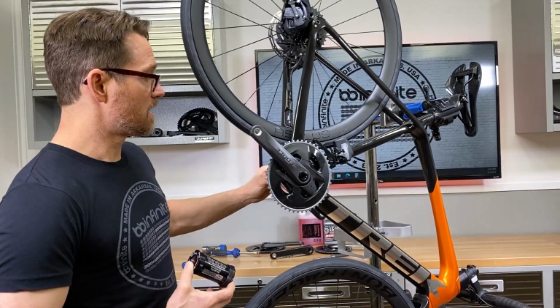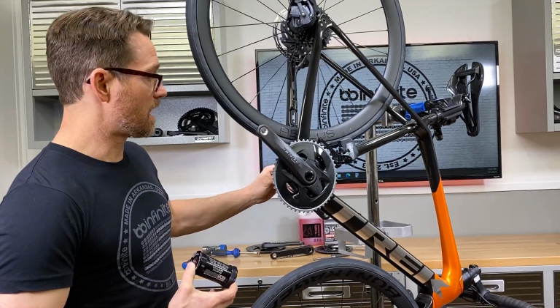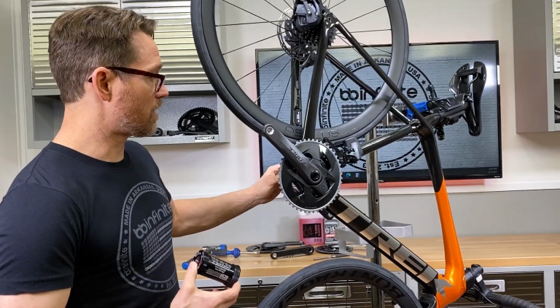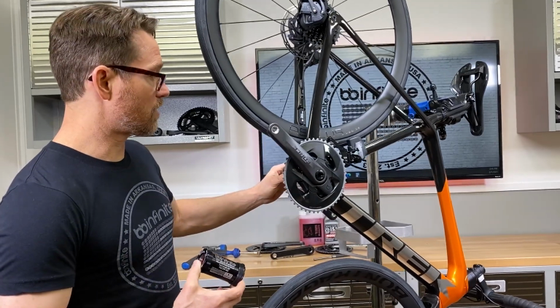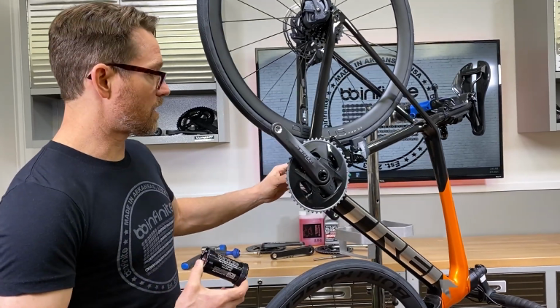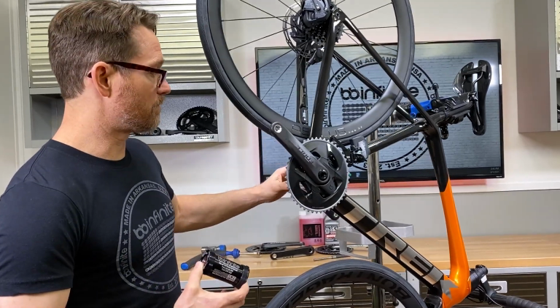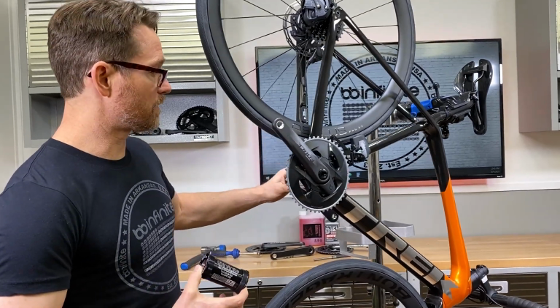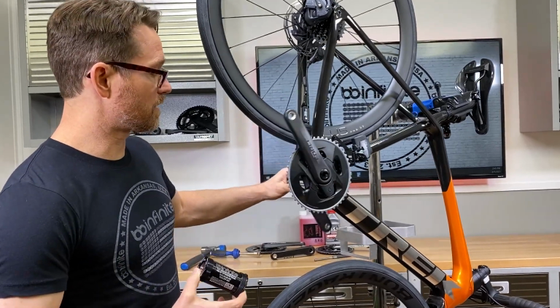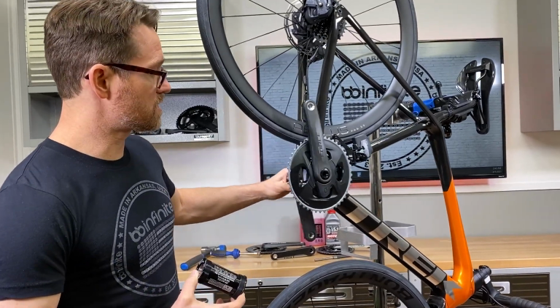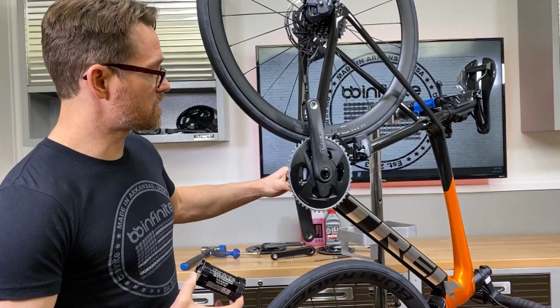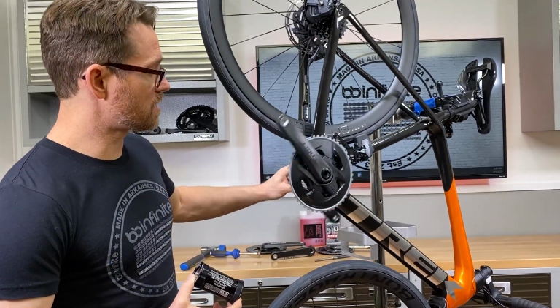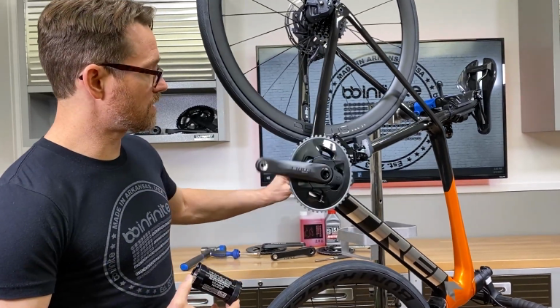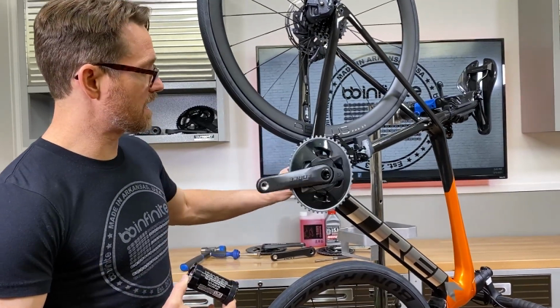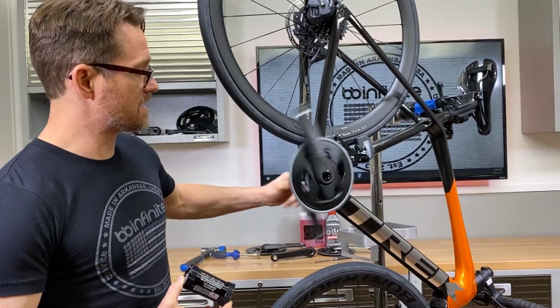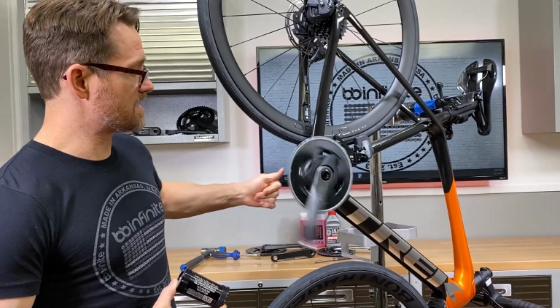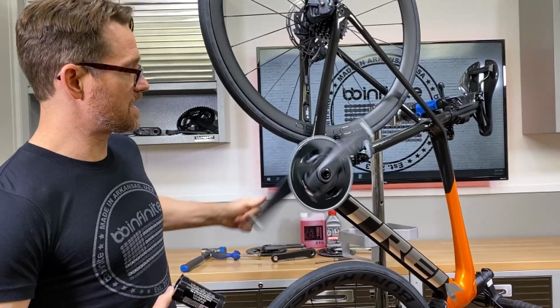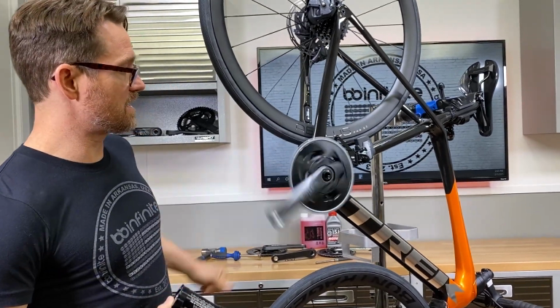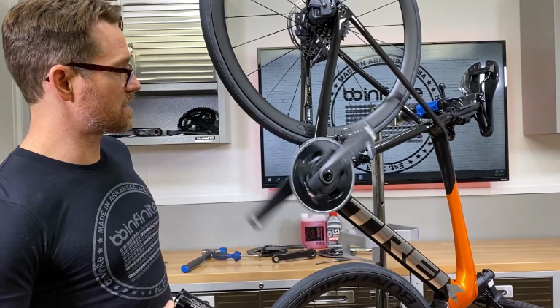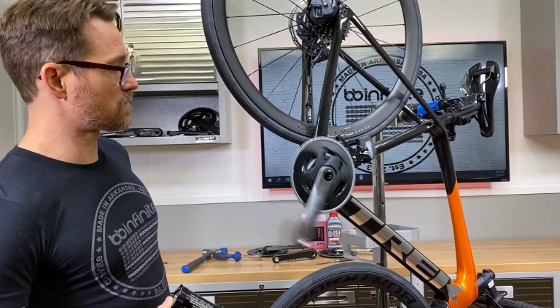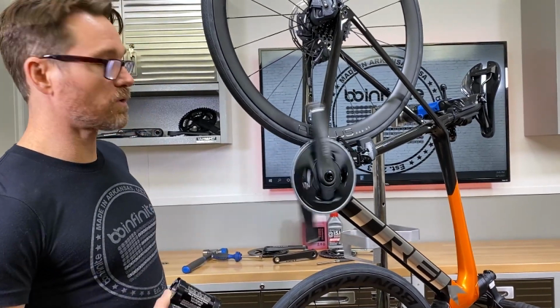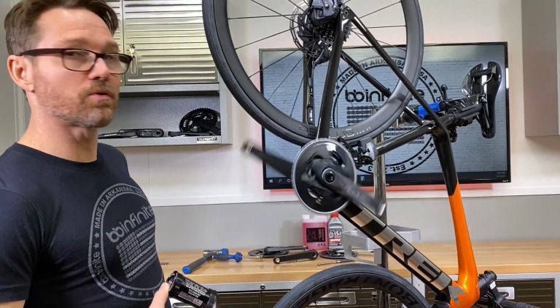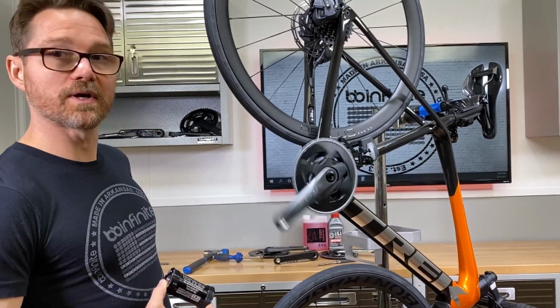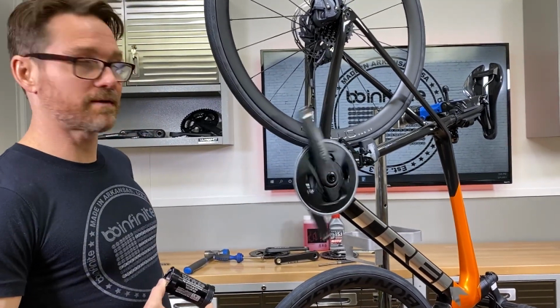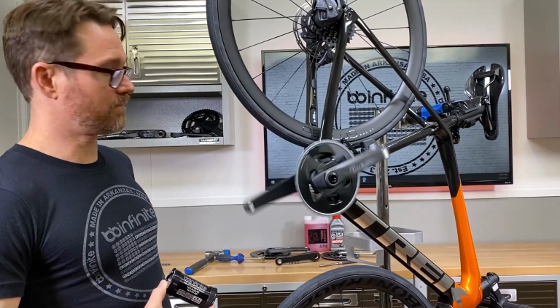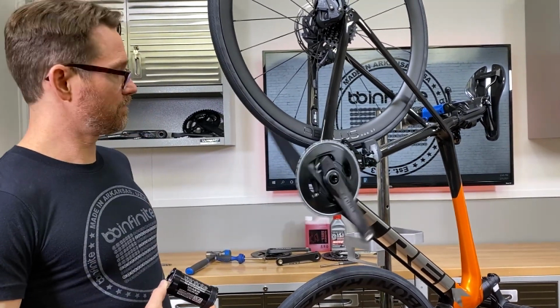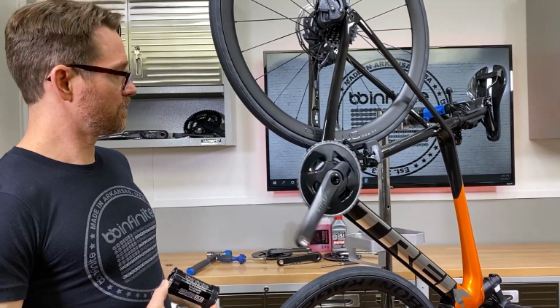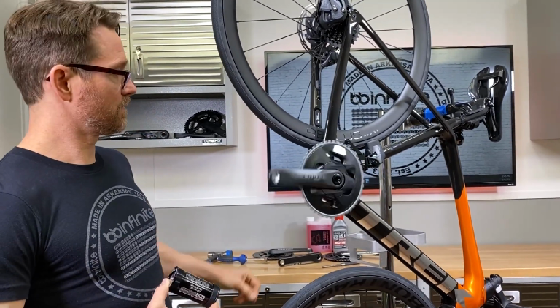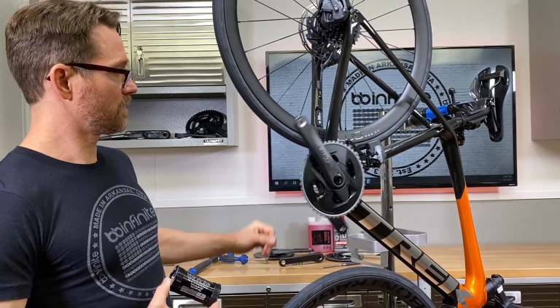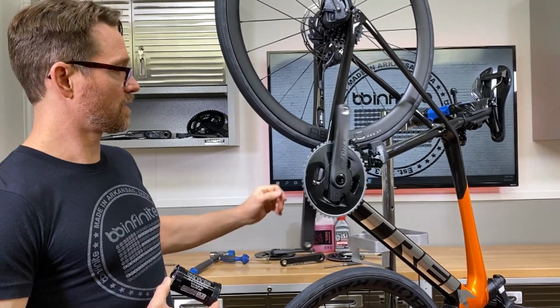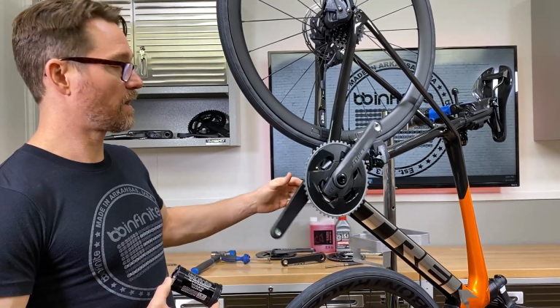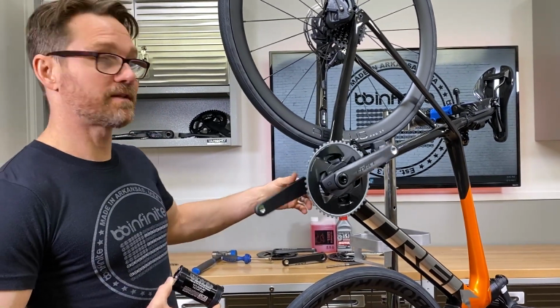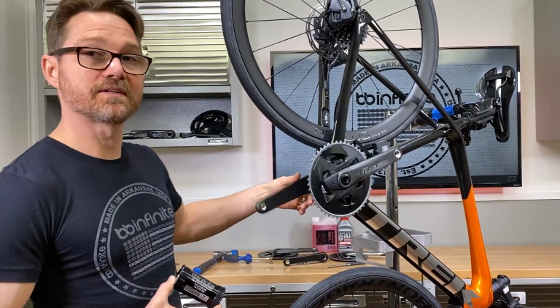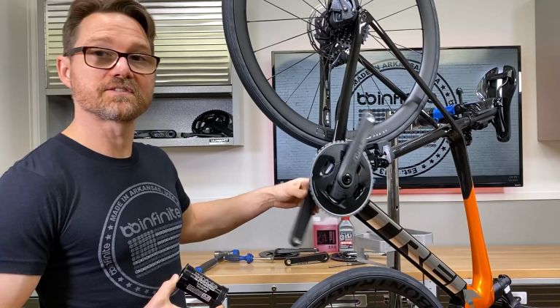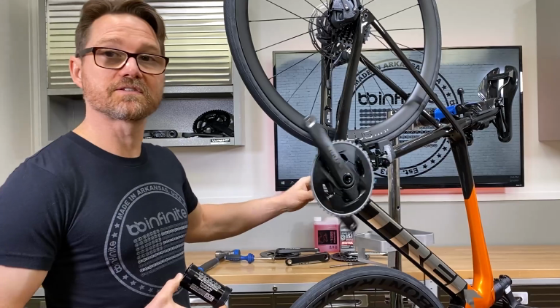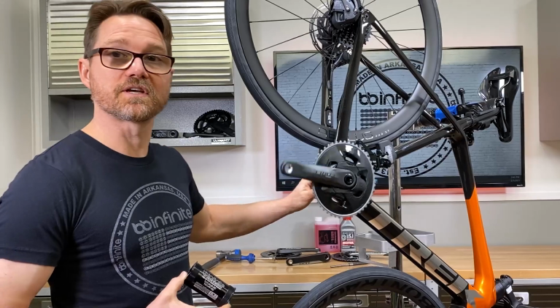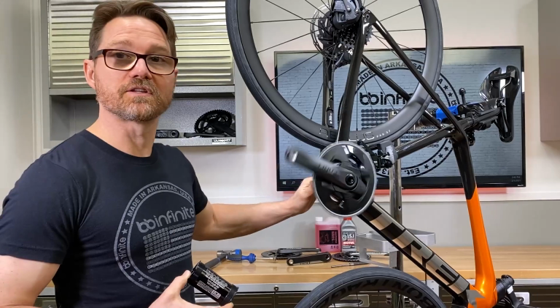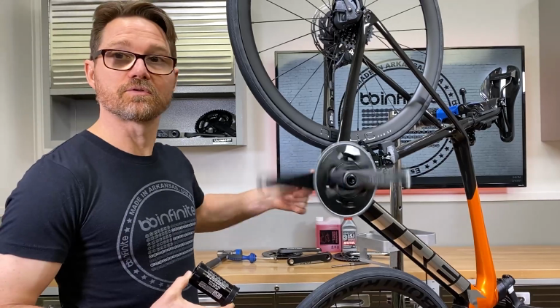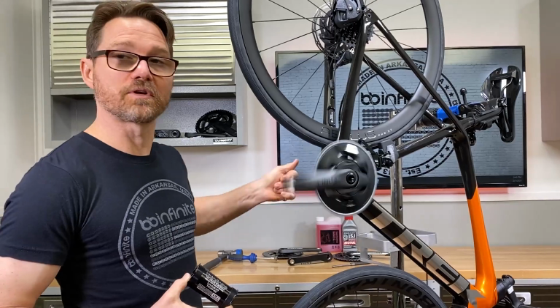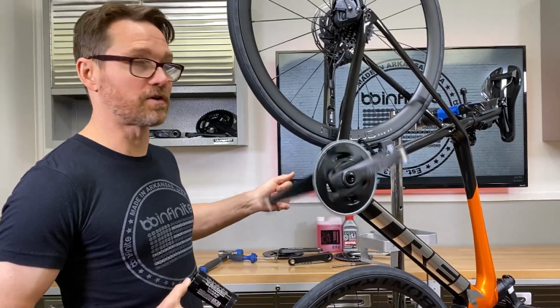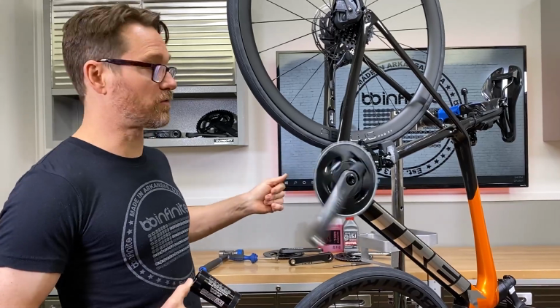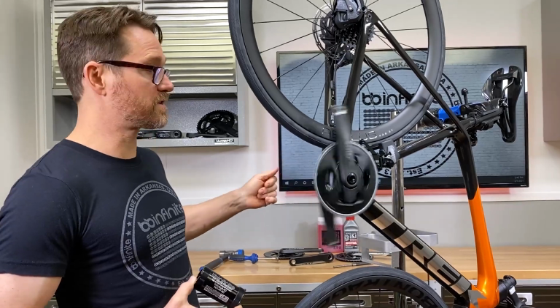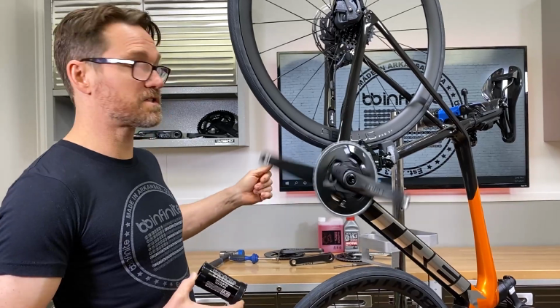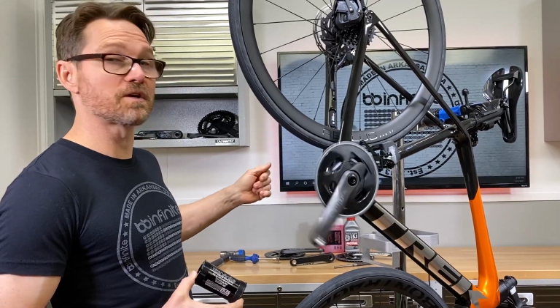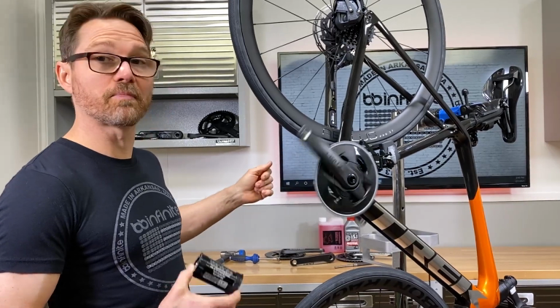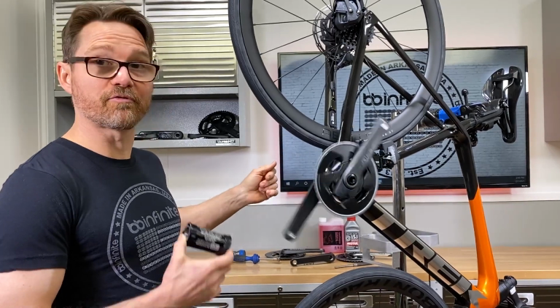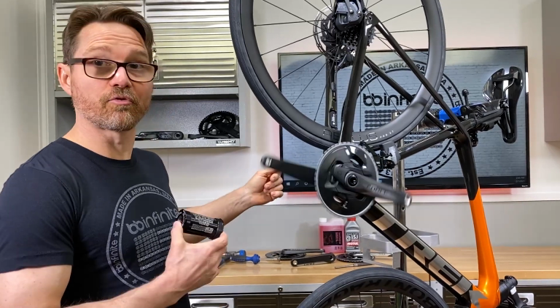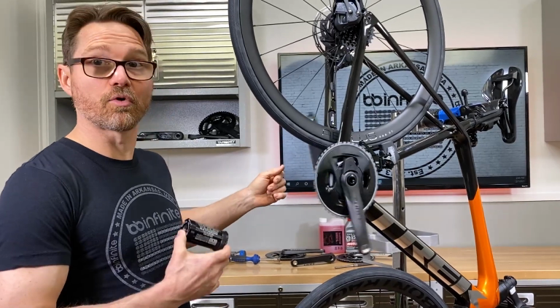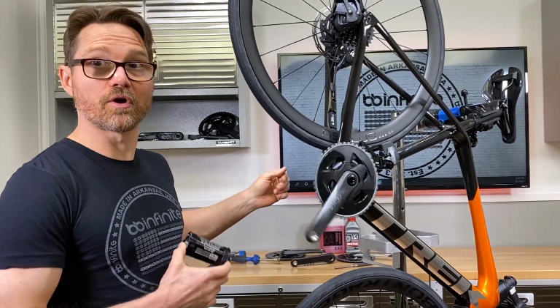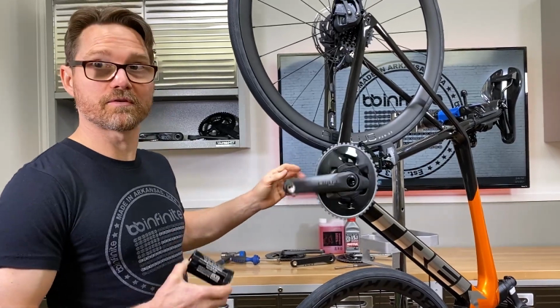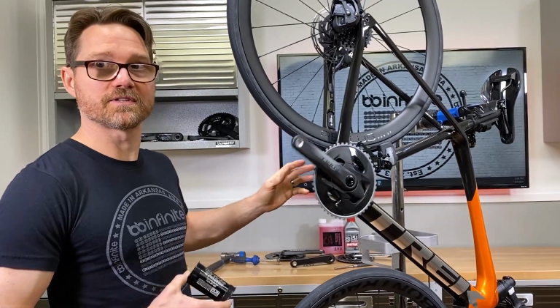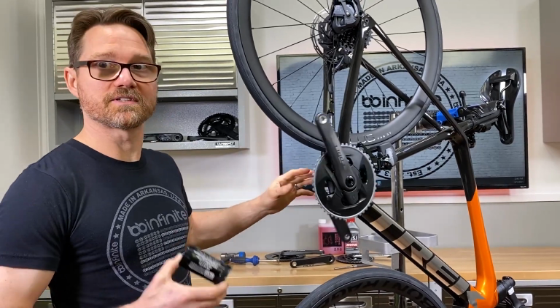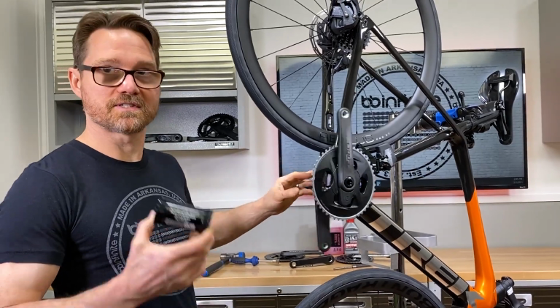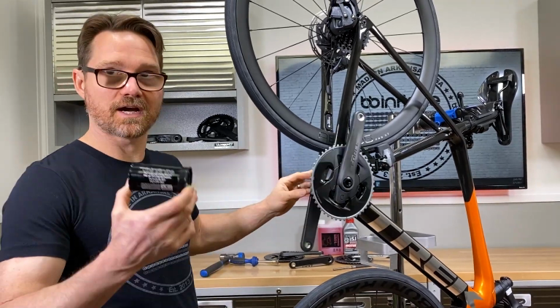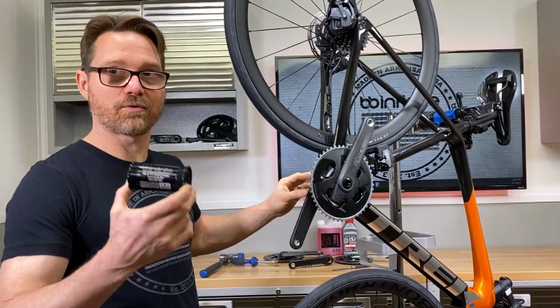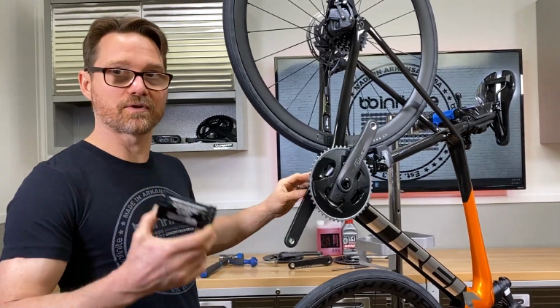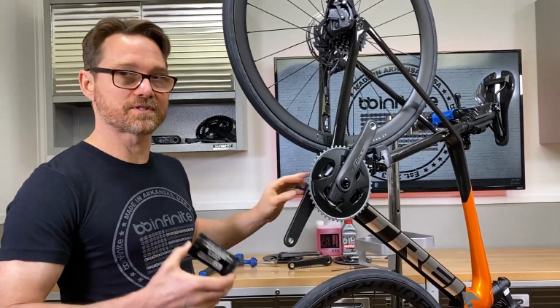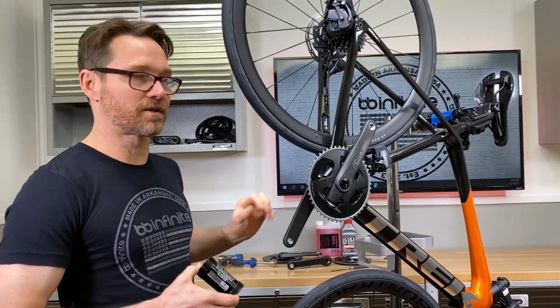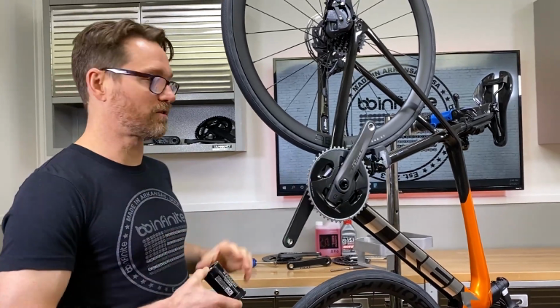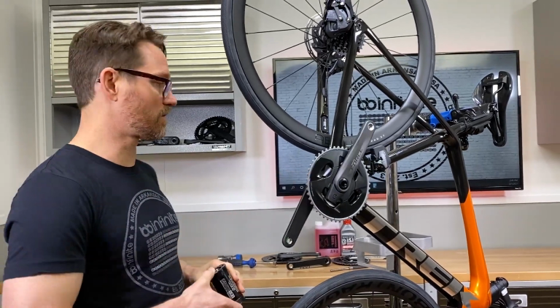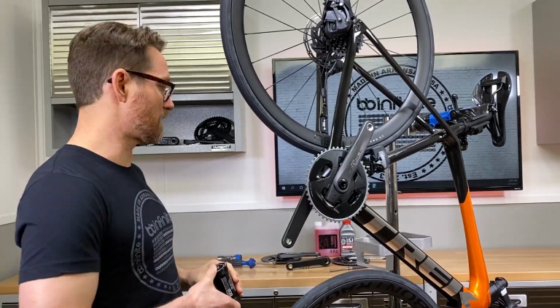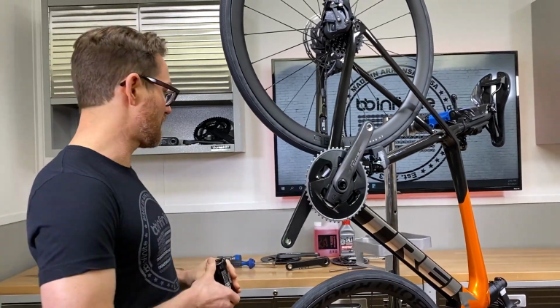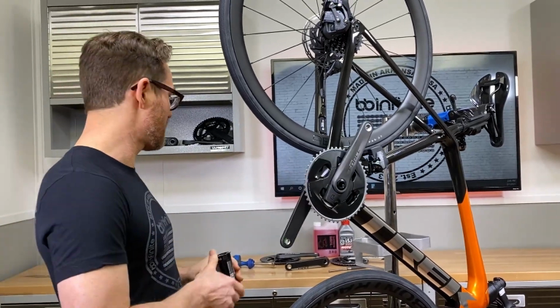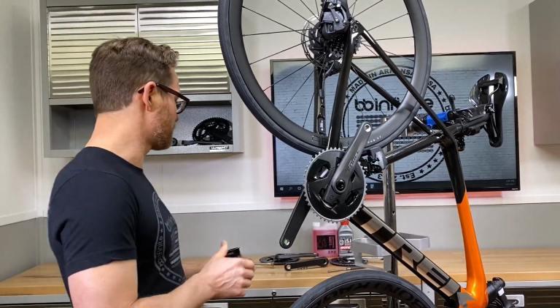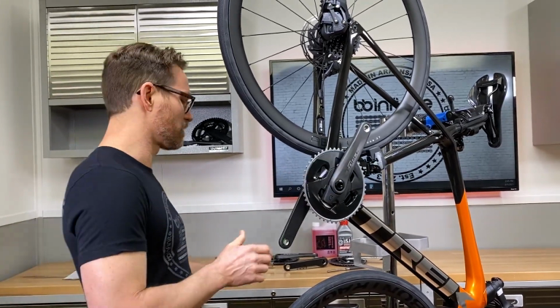Now let's just go ahead and see this real quick. This is a before, and this is now what it's going to look like after.